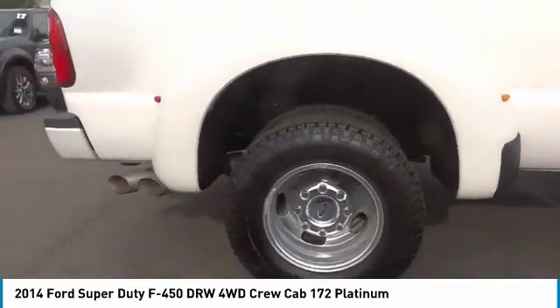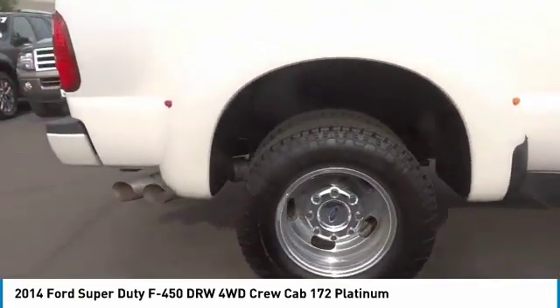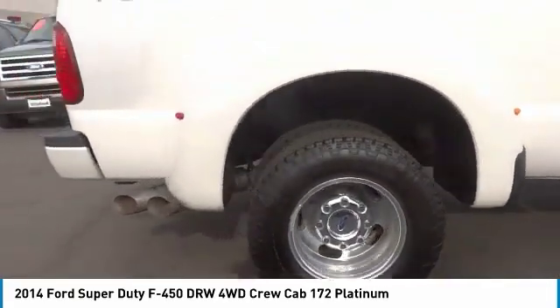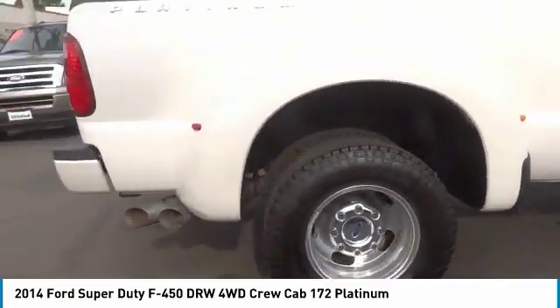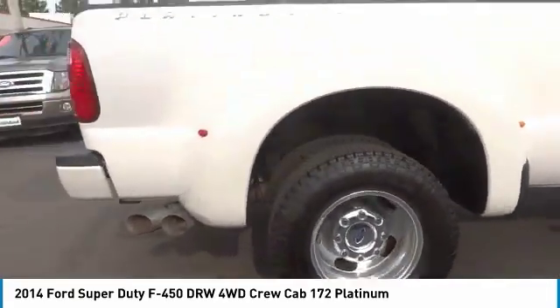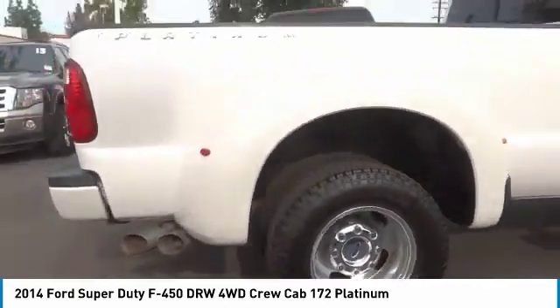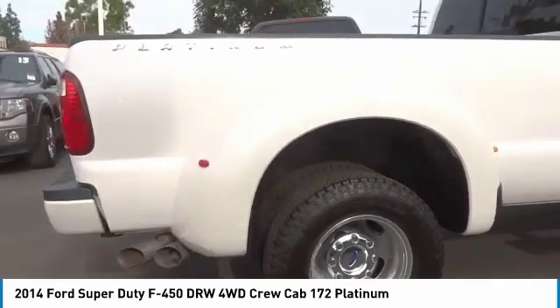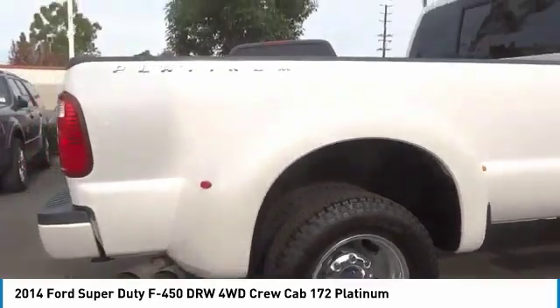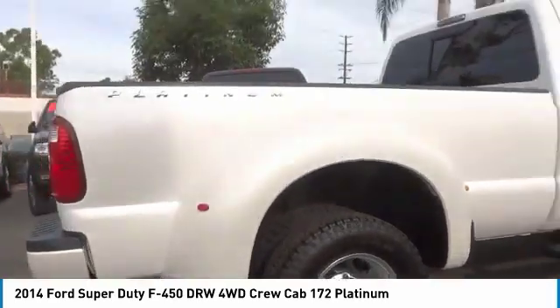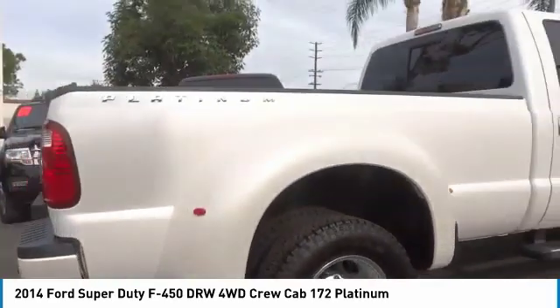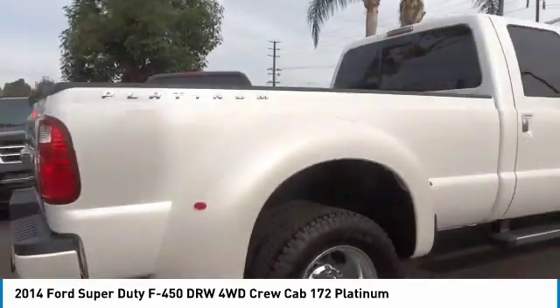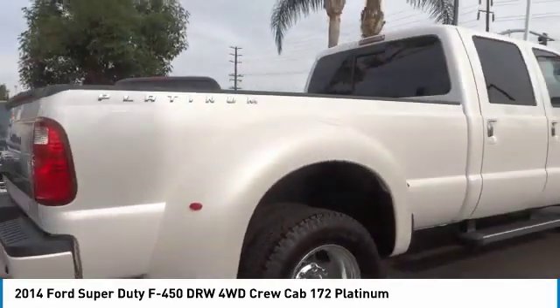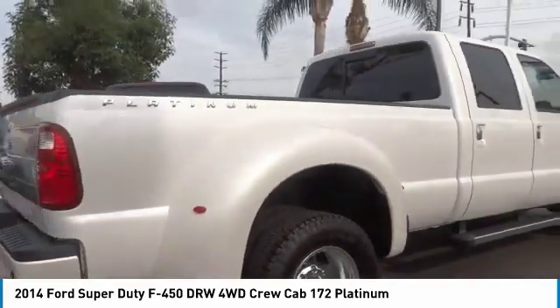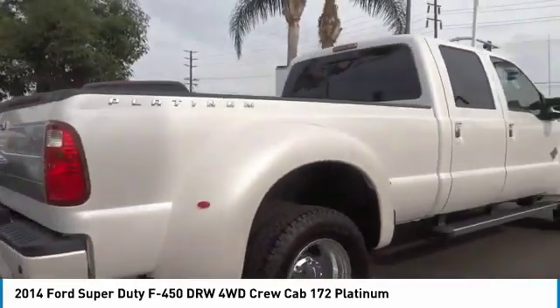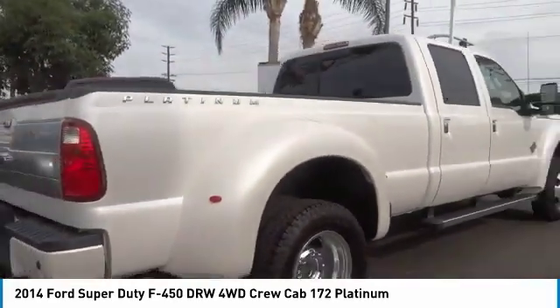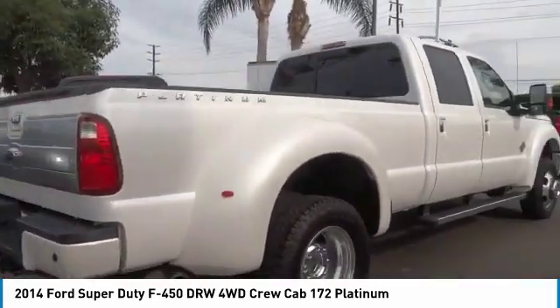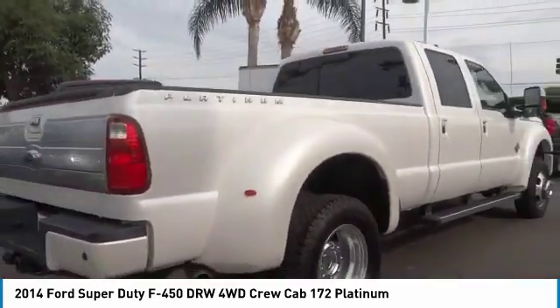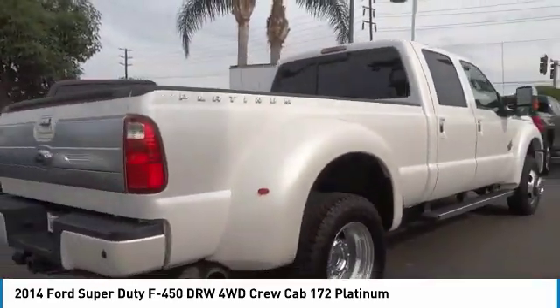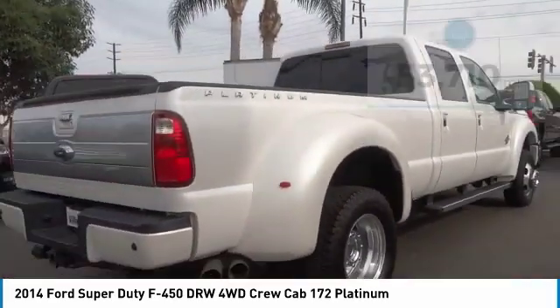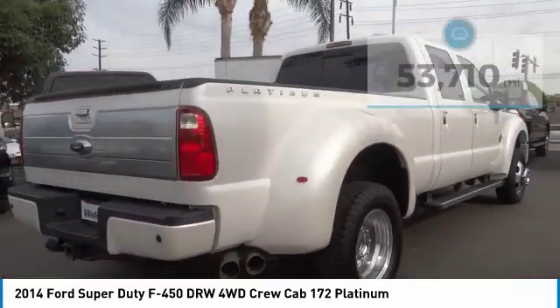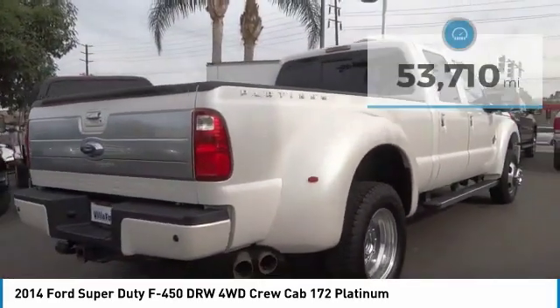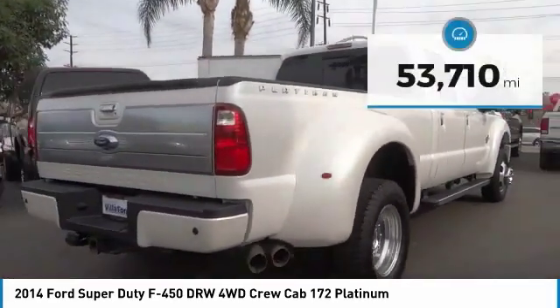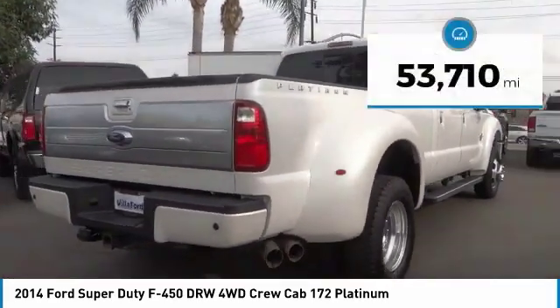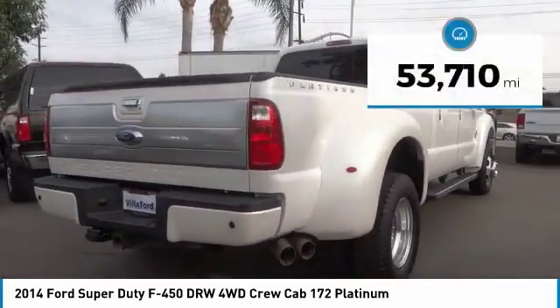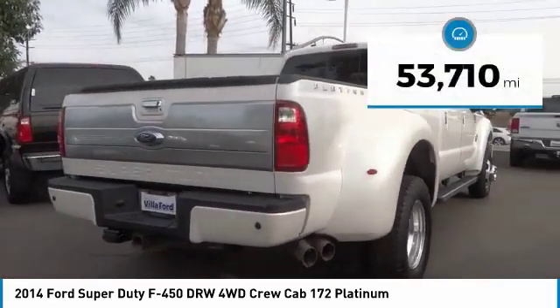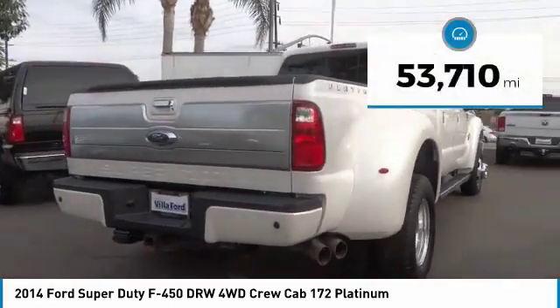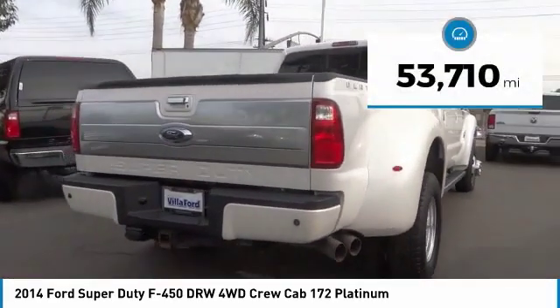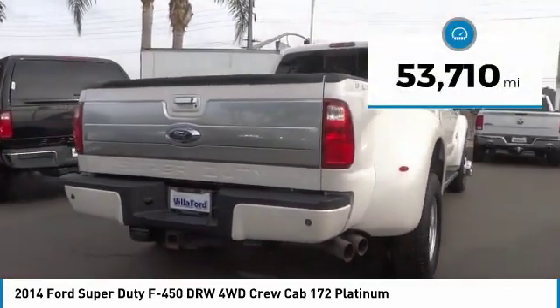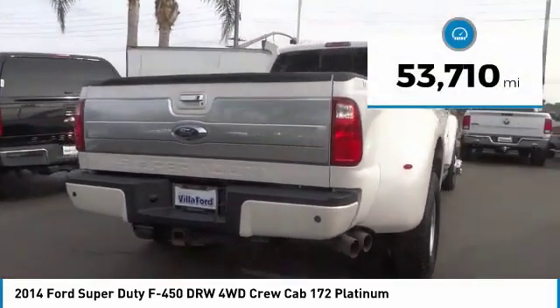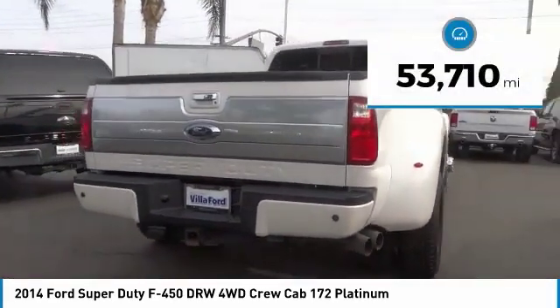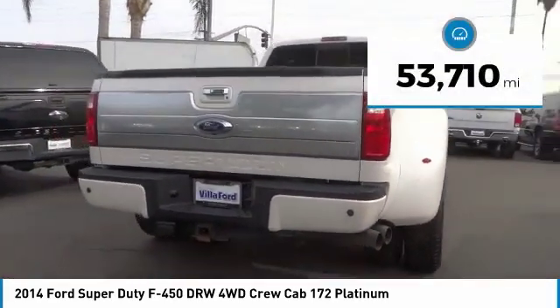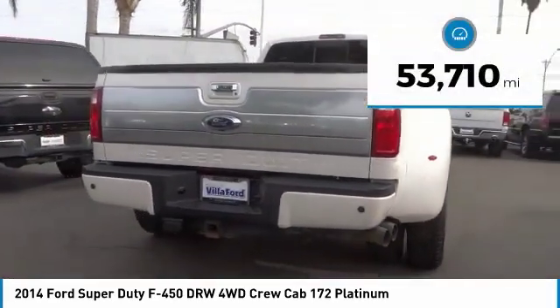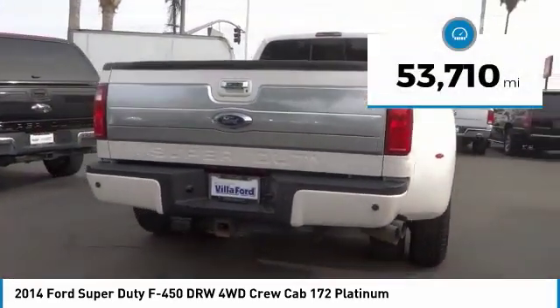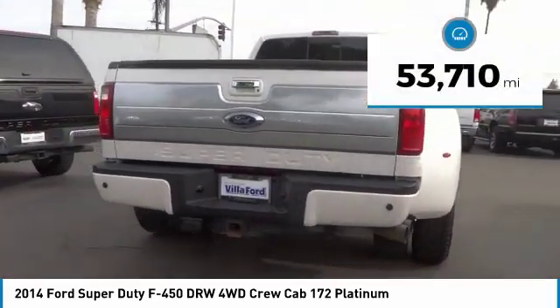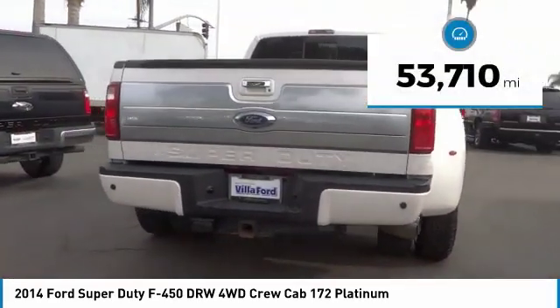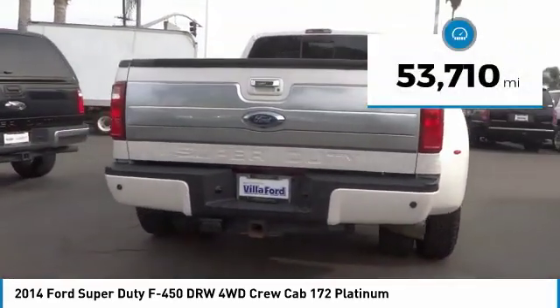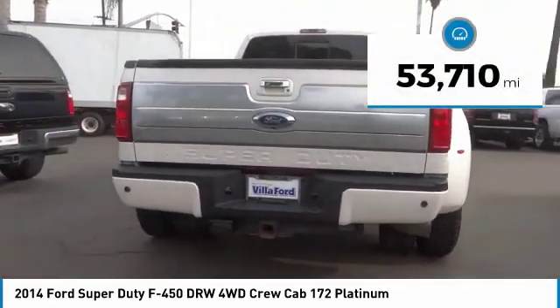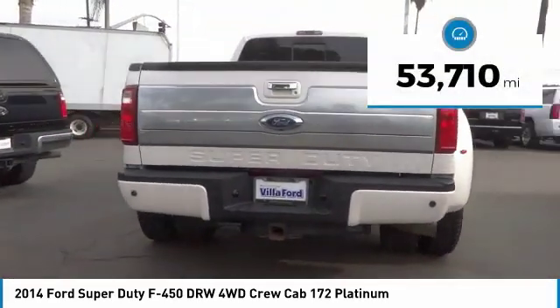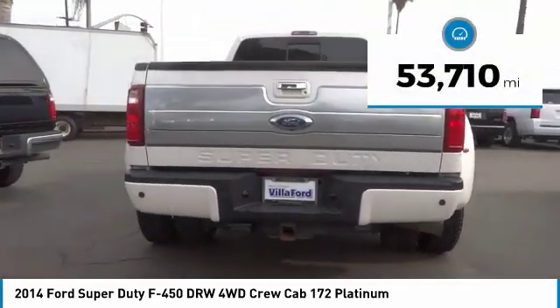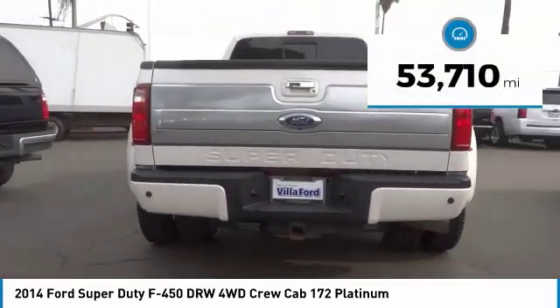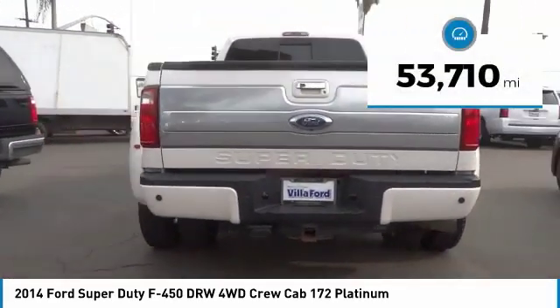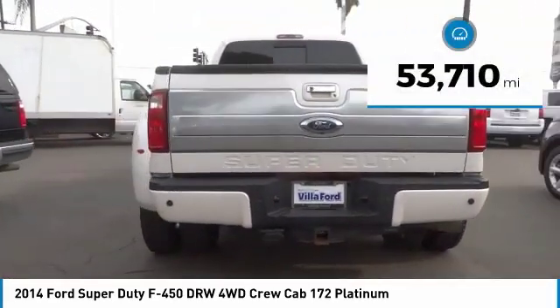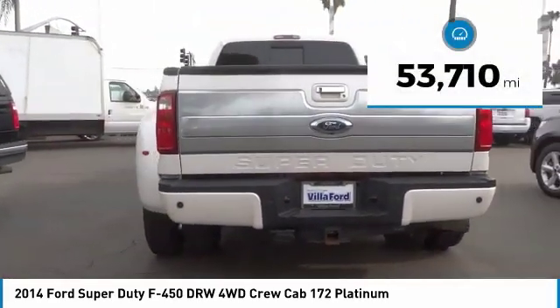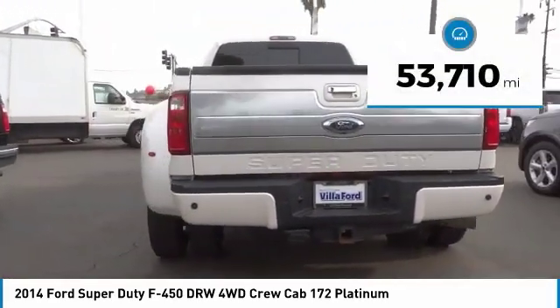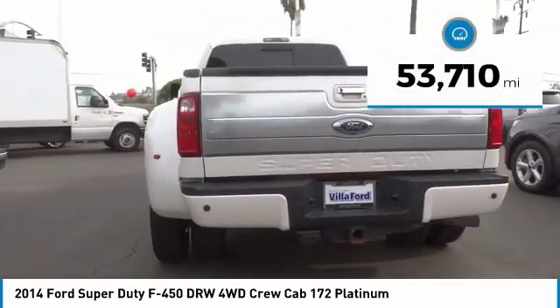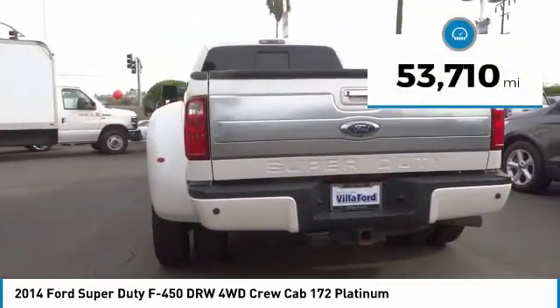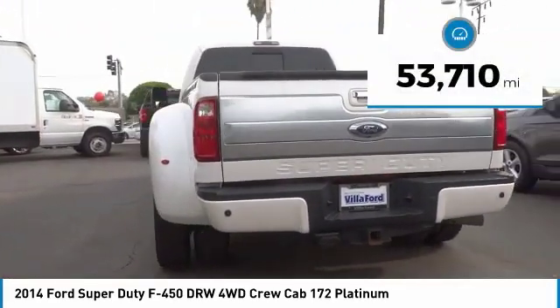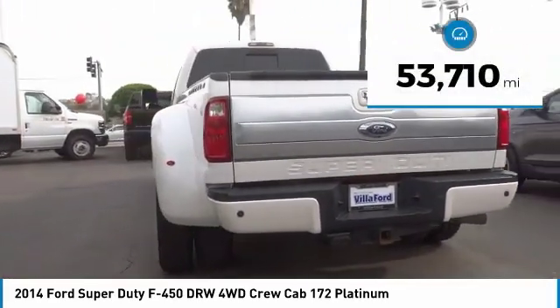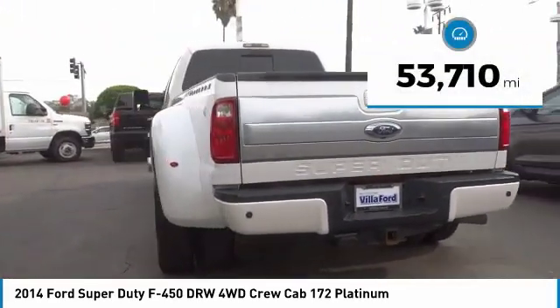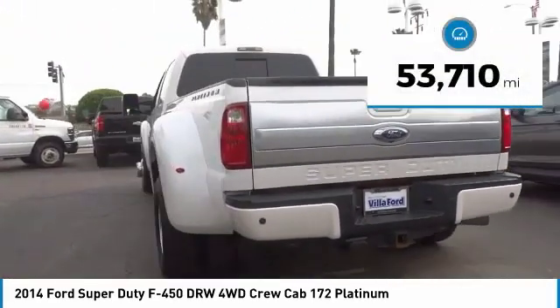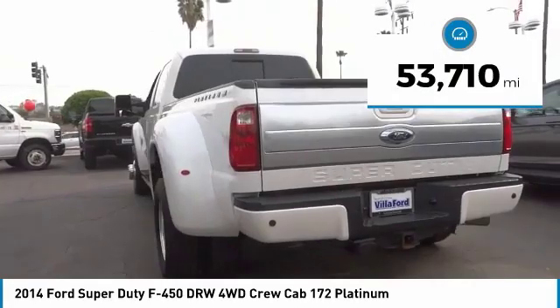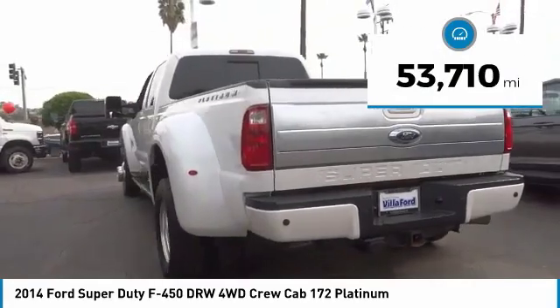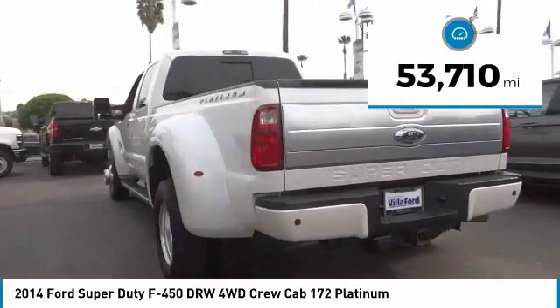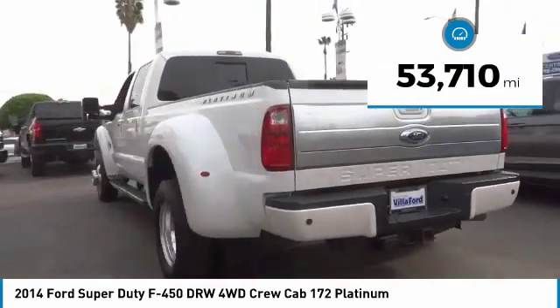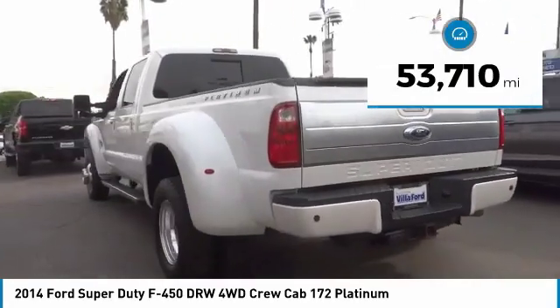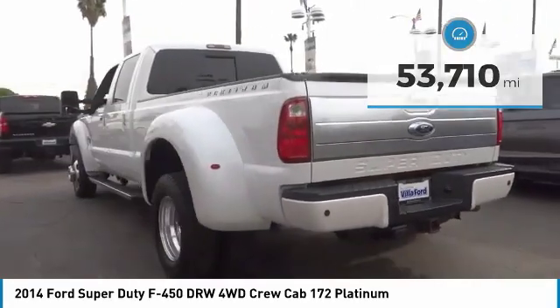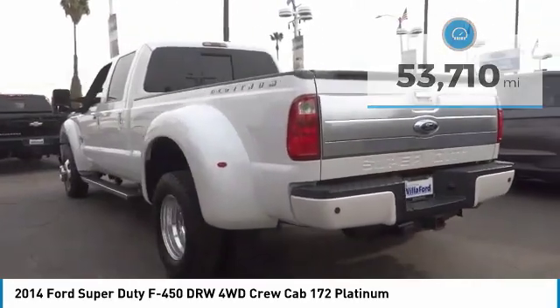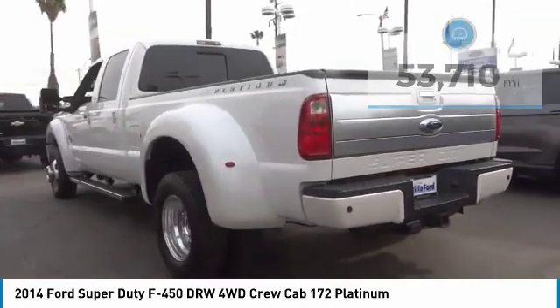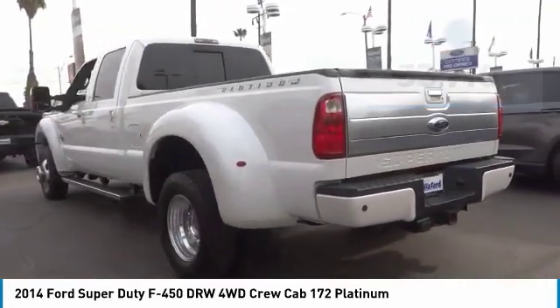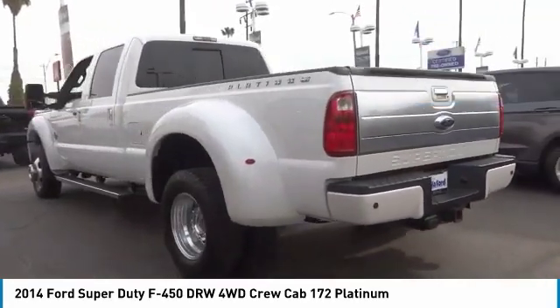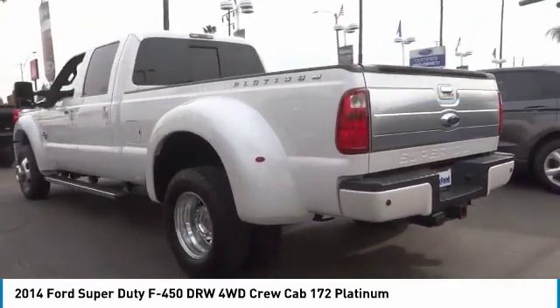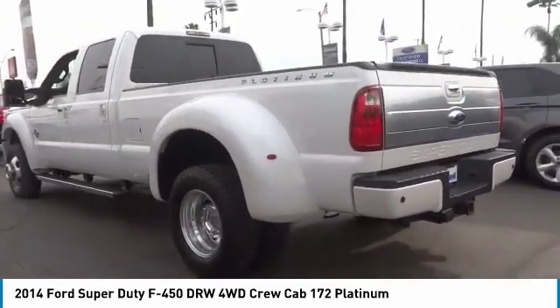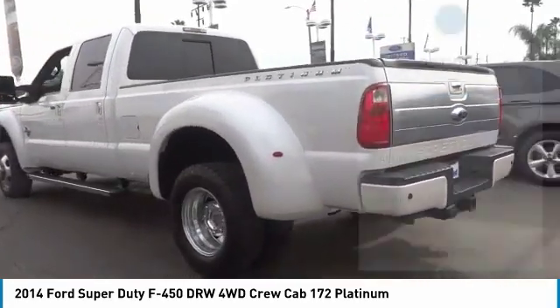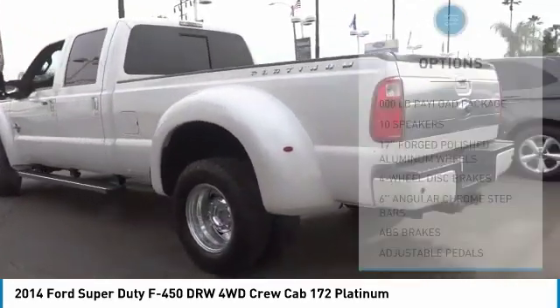Ford F-450 Super Duty. This vehicle has less than 55,000 miles. Here are some of this vehicle's great options.